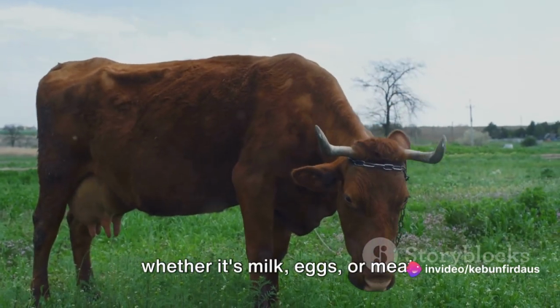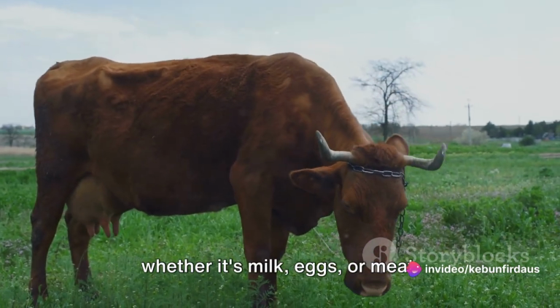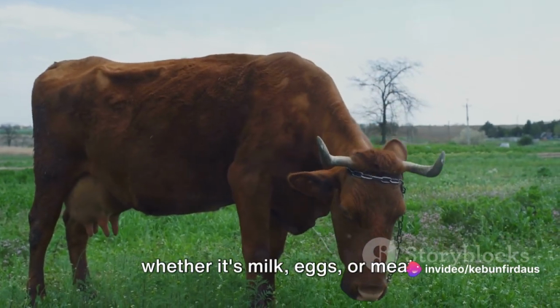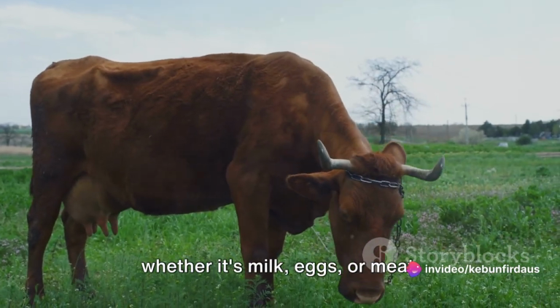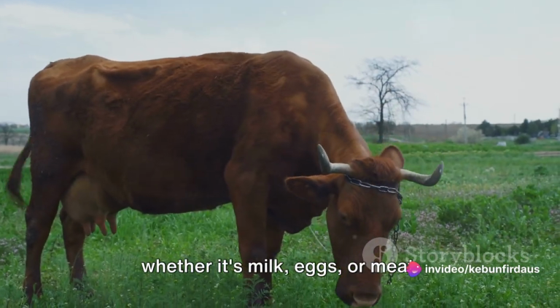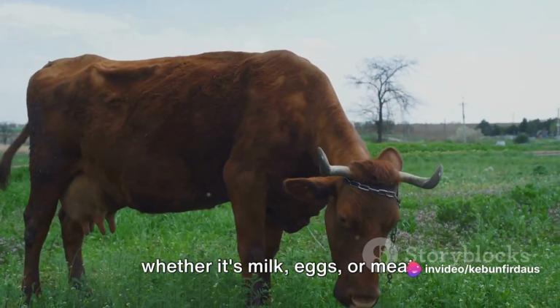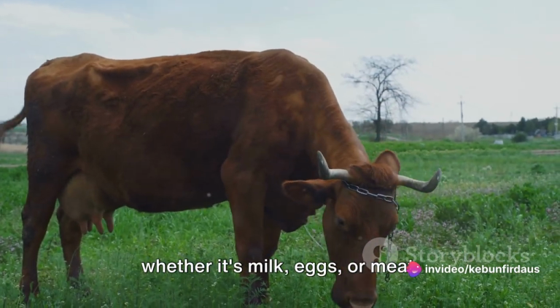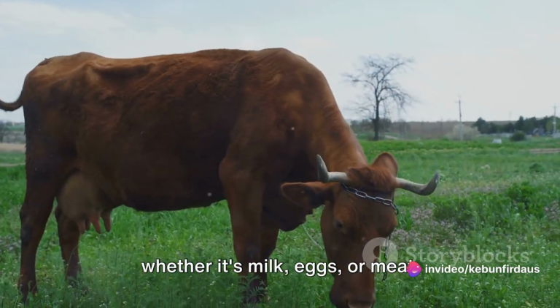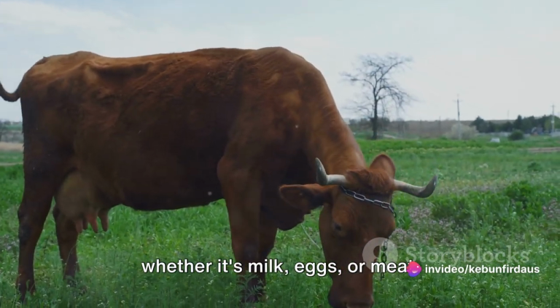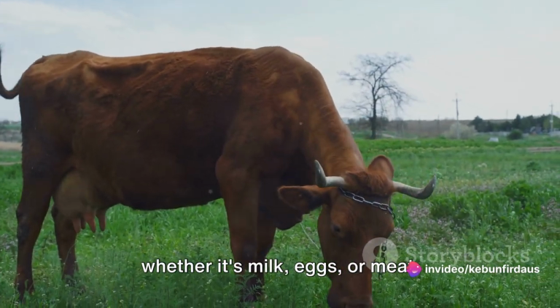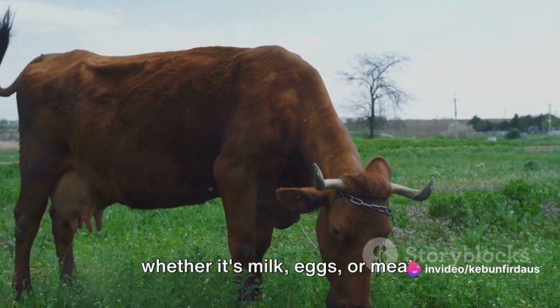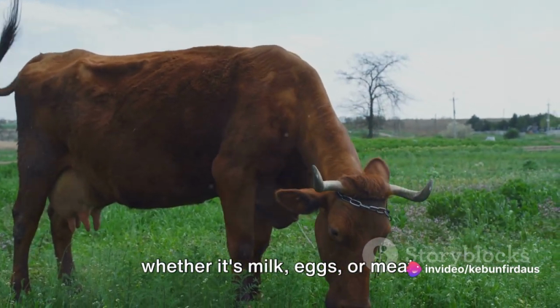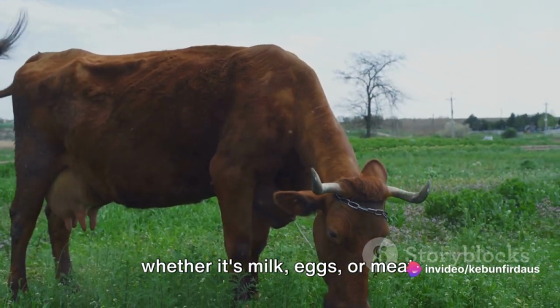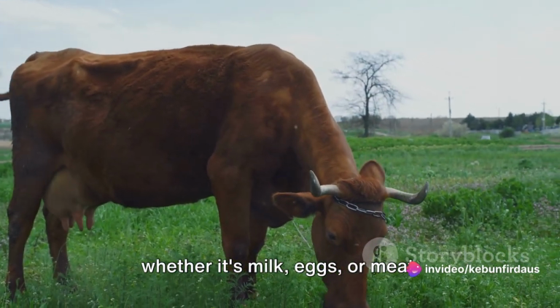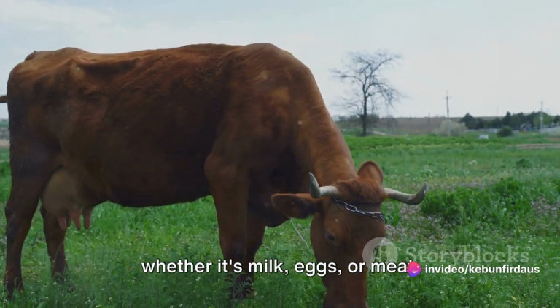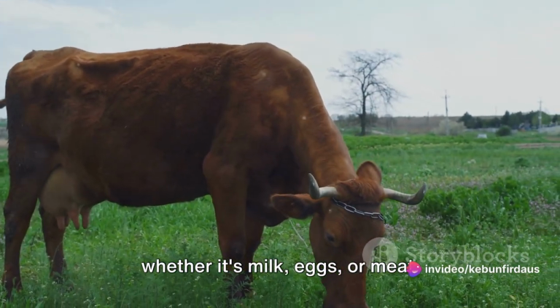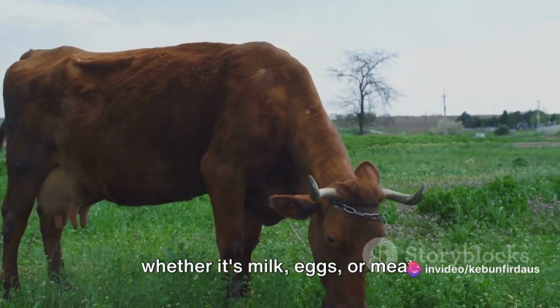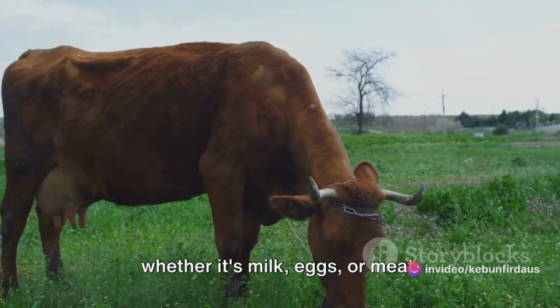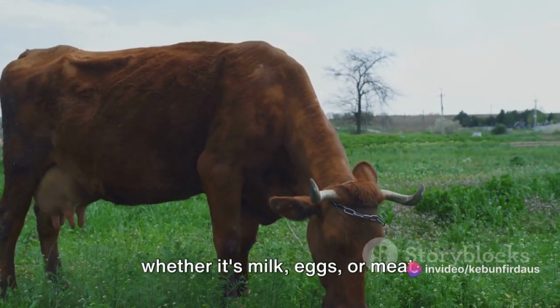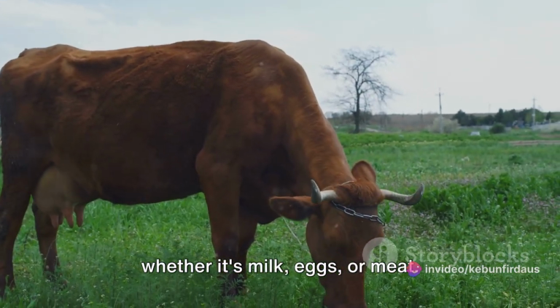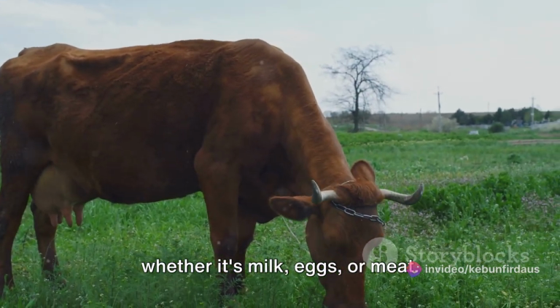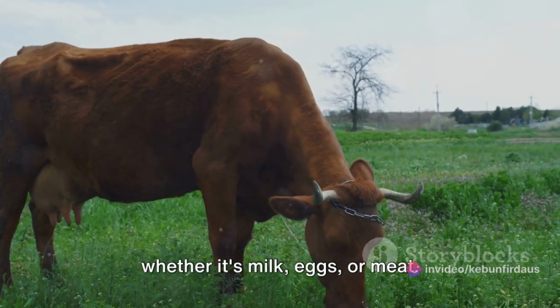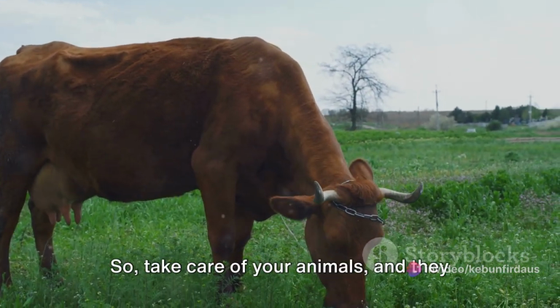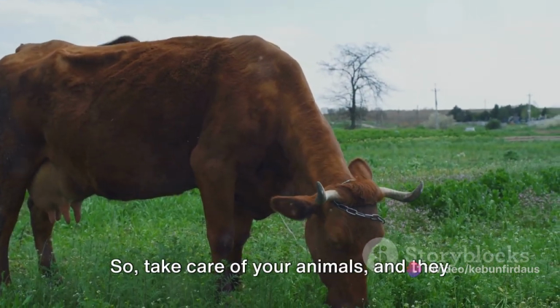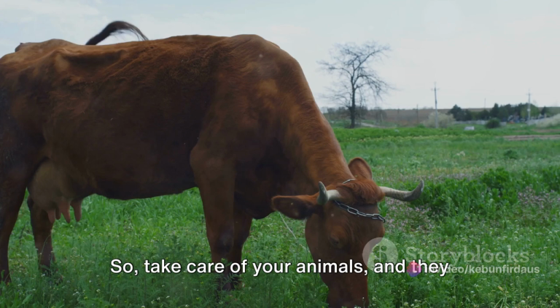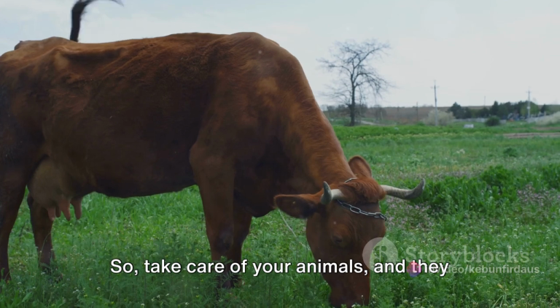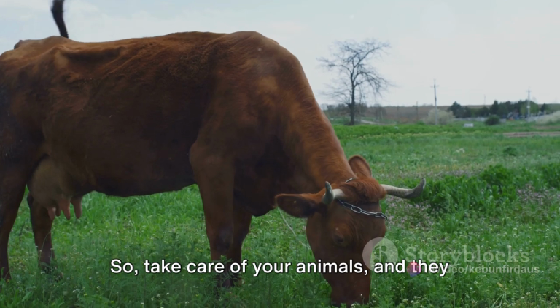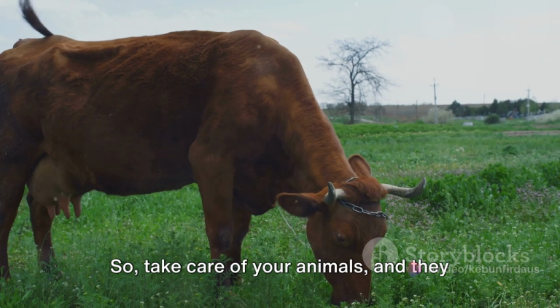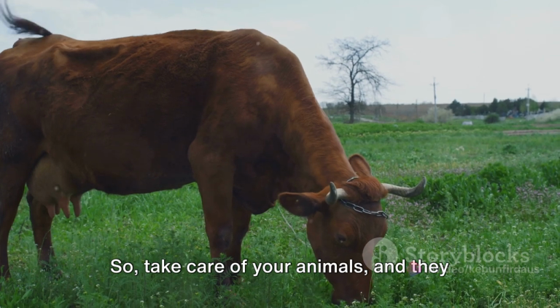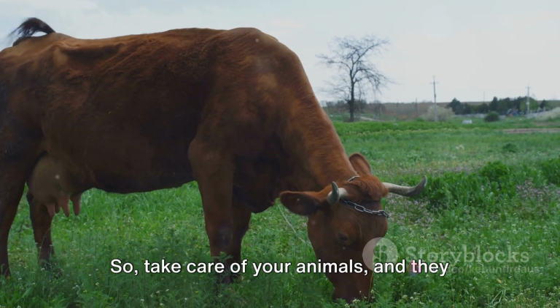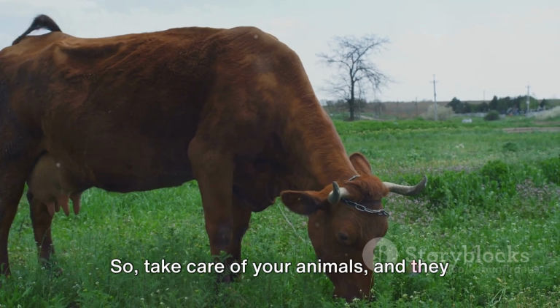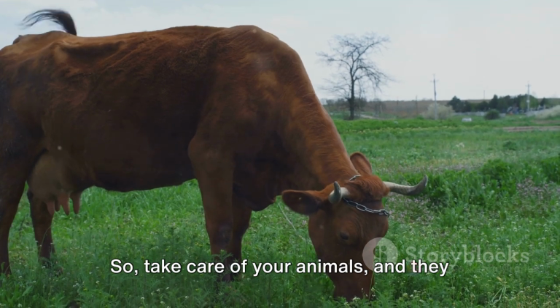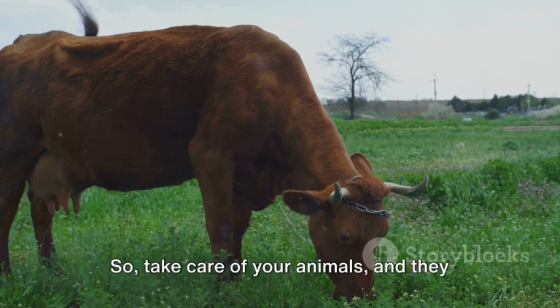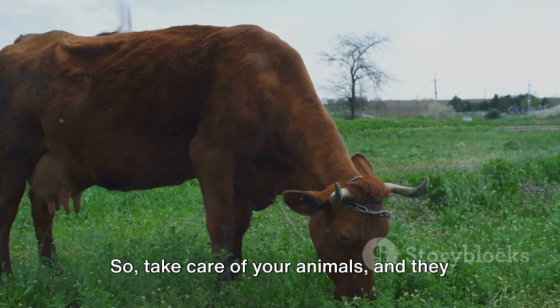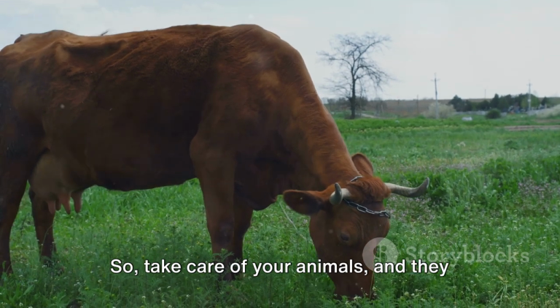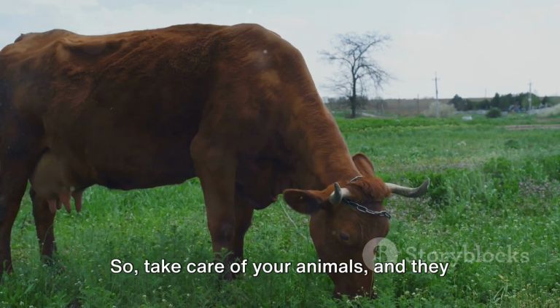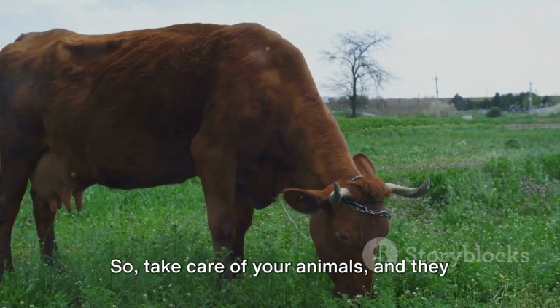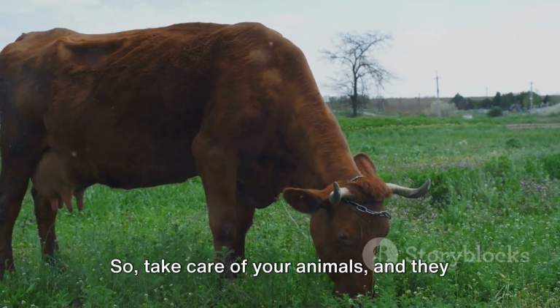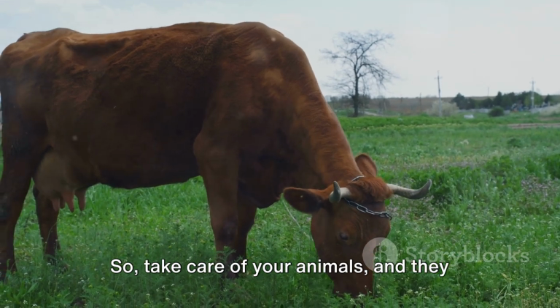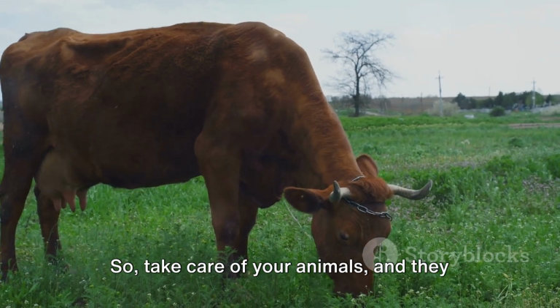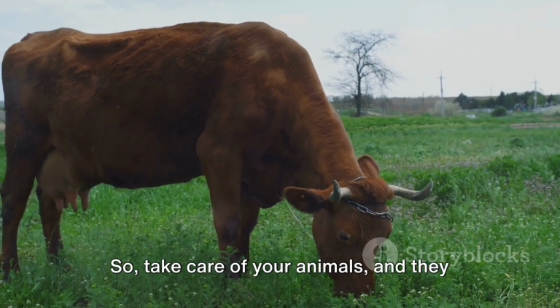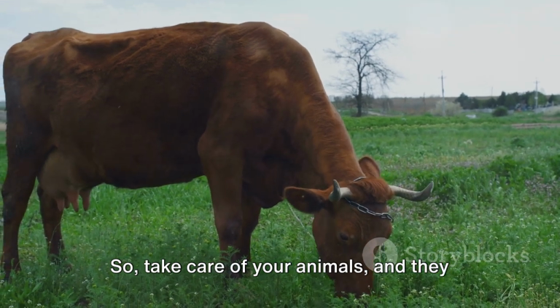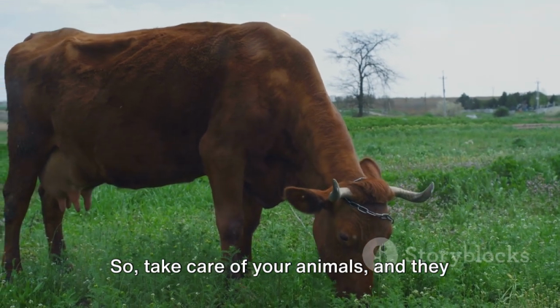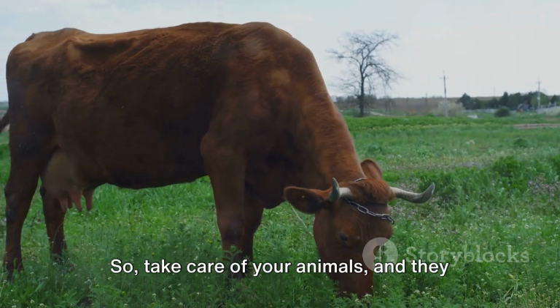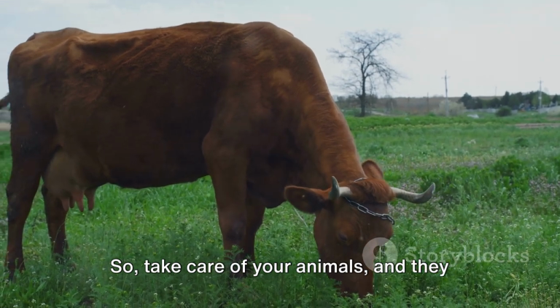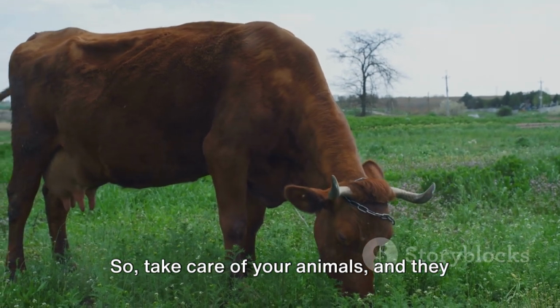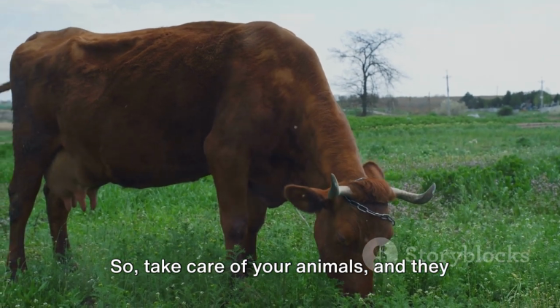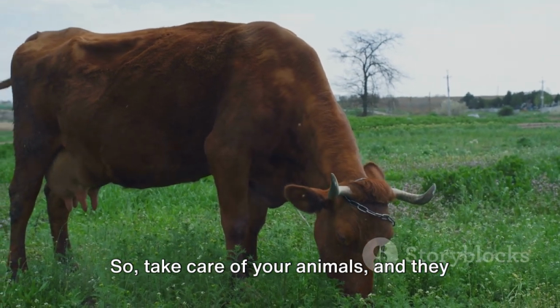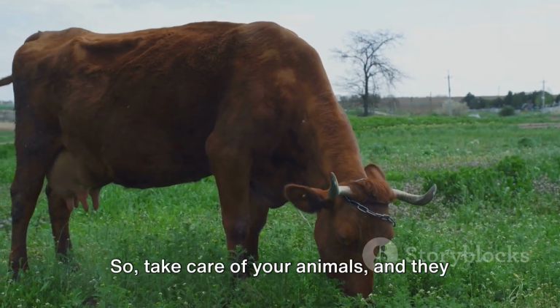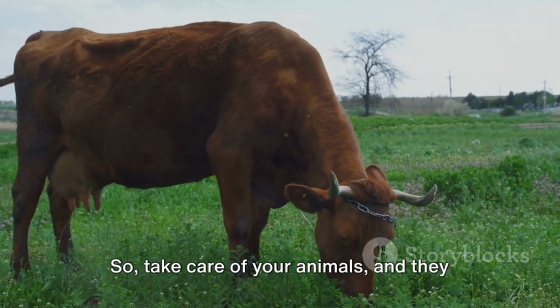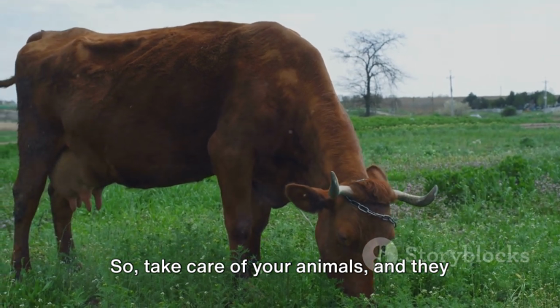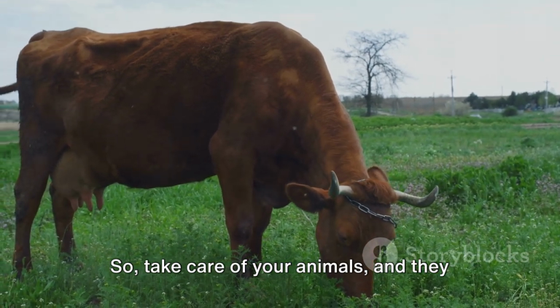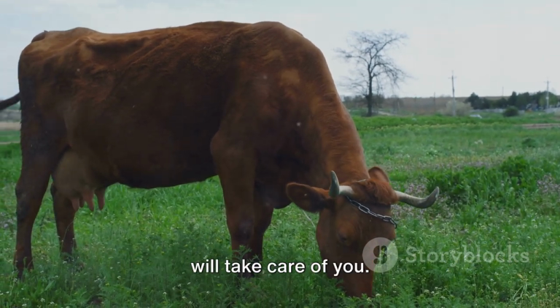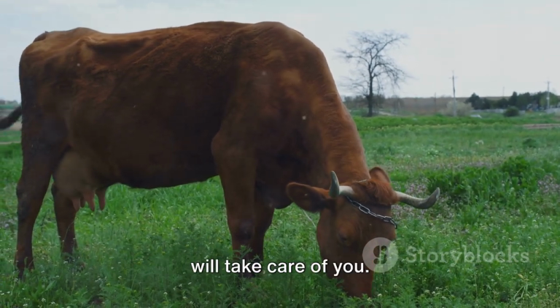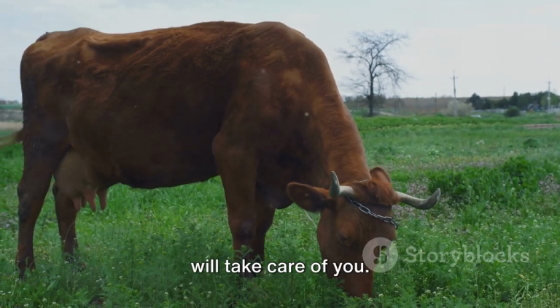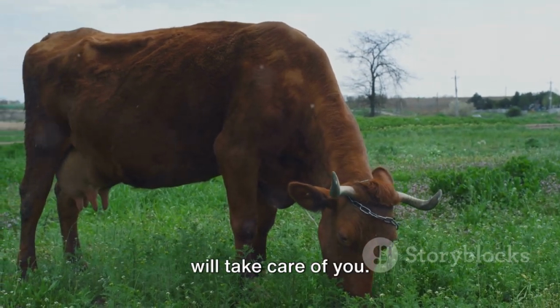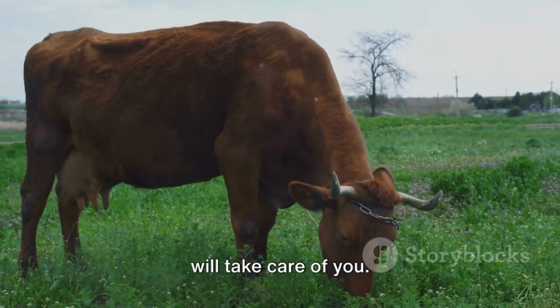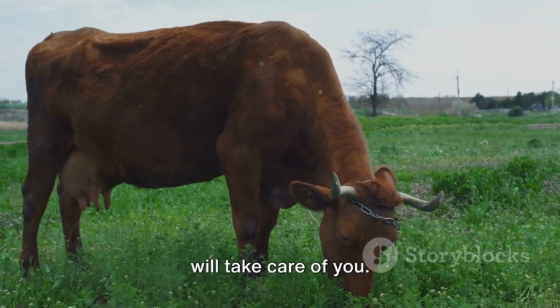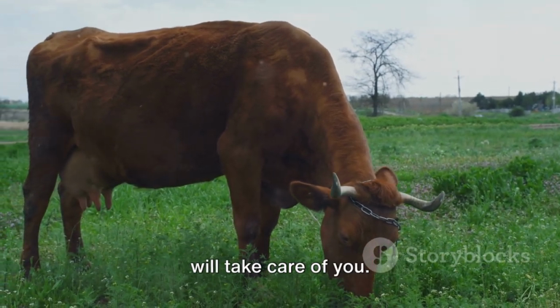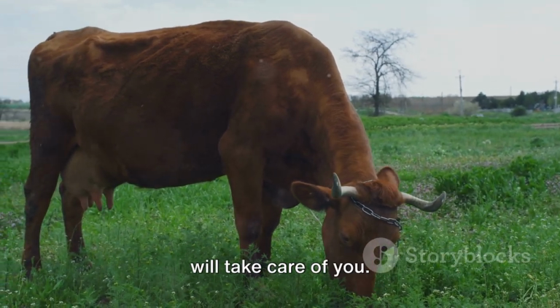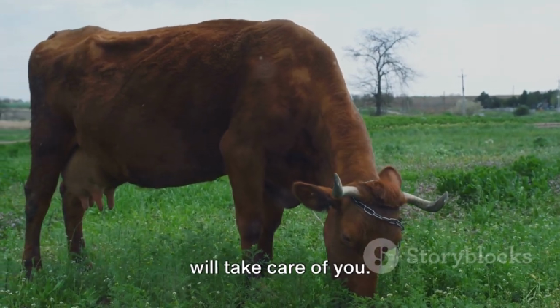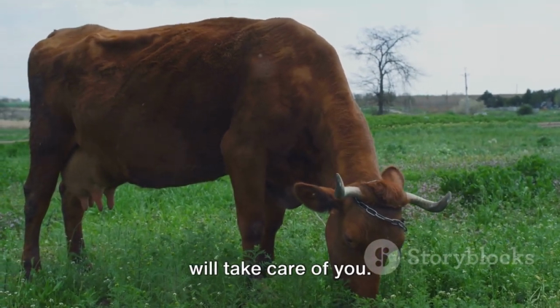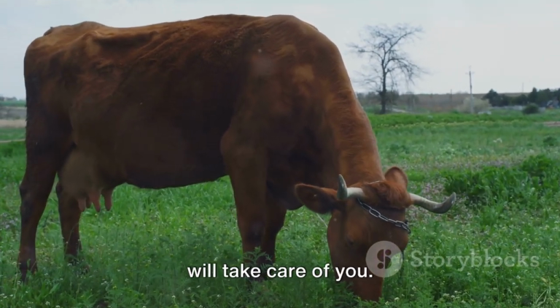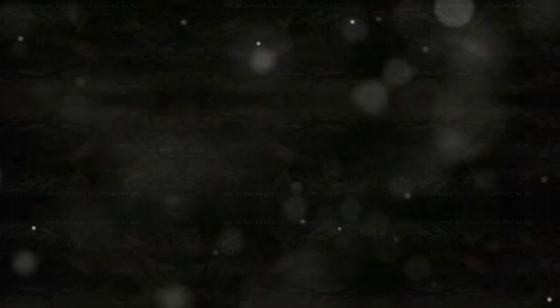Remember, the care you give to your animals will ultimately reflect in the quality of the products they produce — whether it's milk, eggs, or meat. So take care of your animals, and they will take care of you.